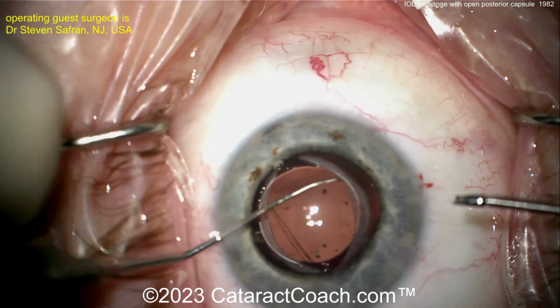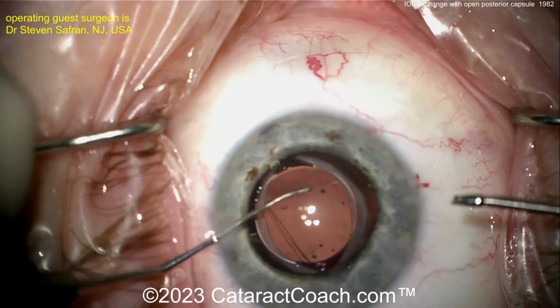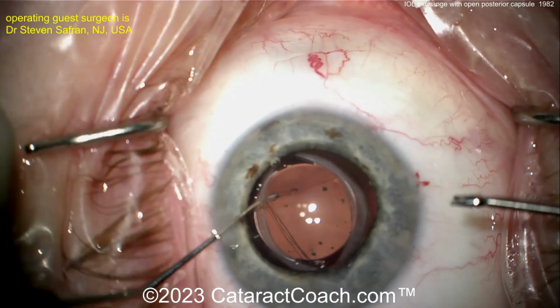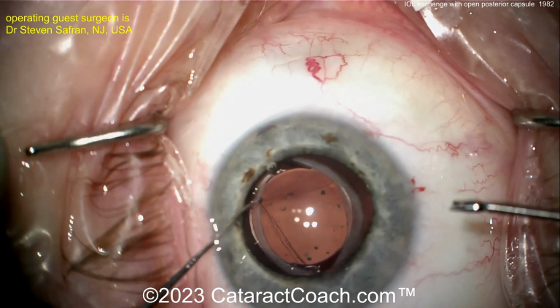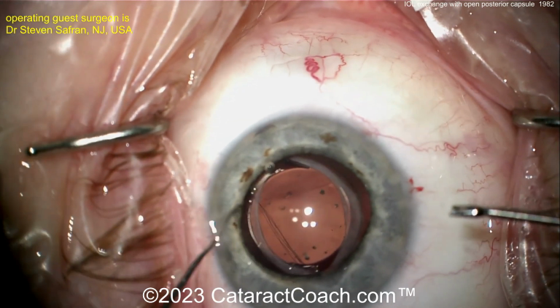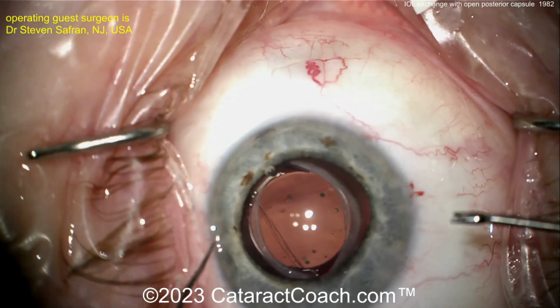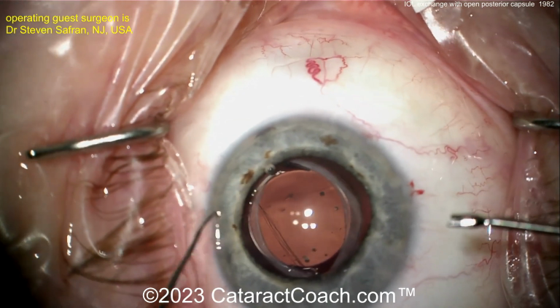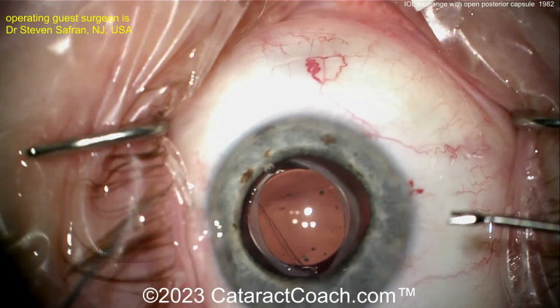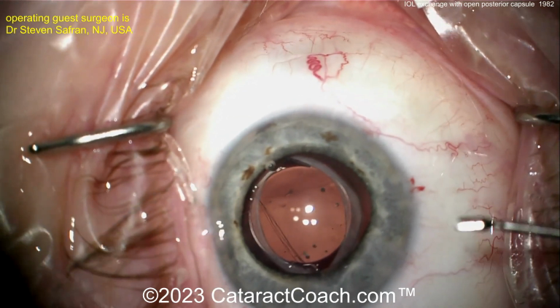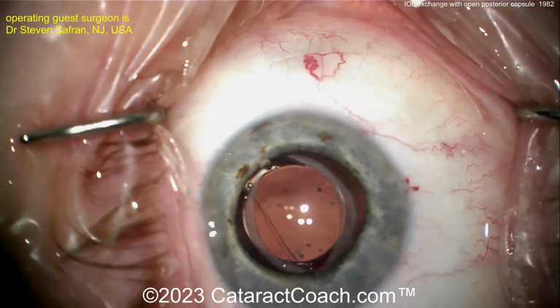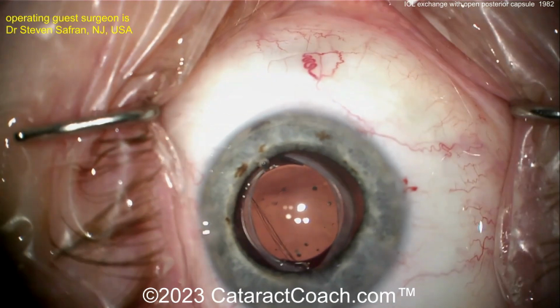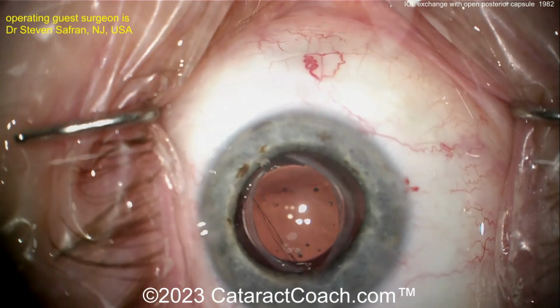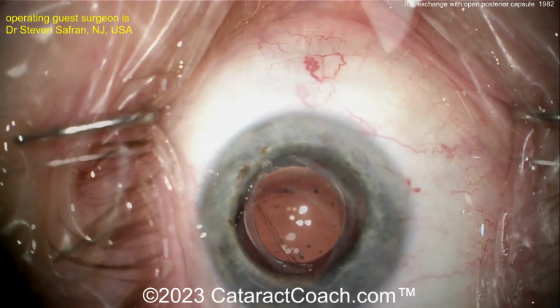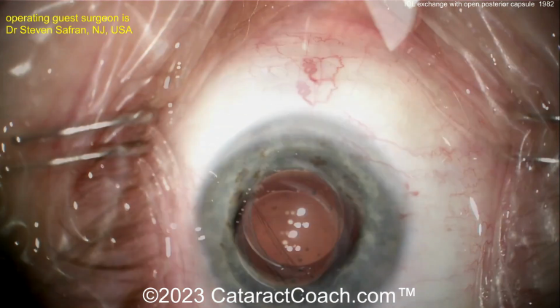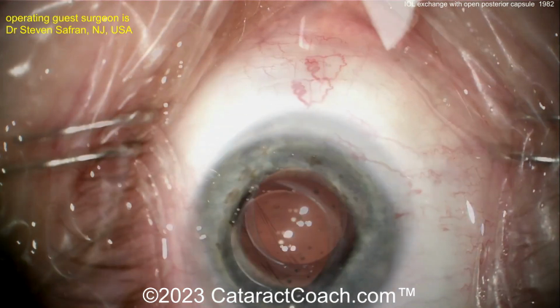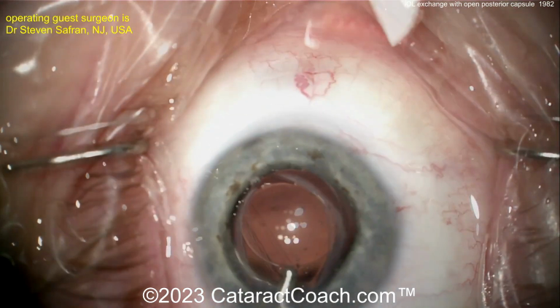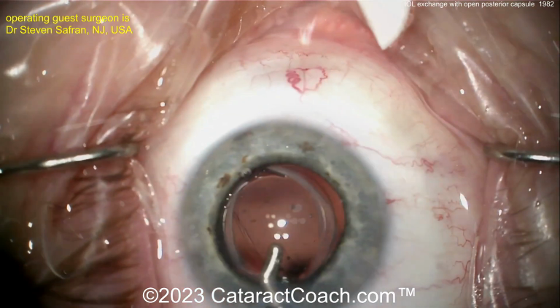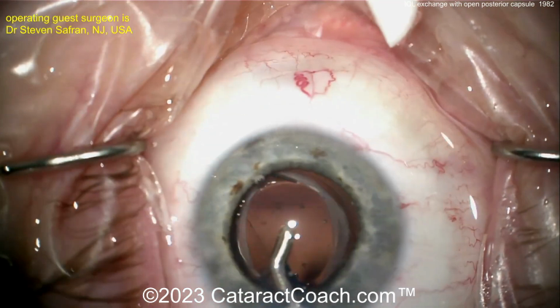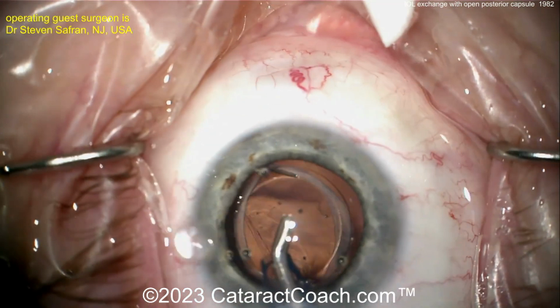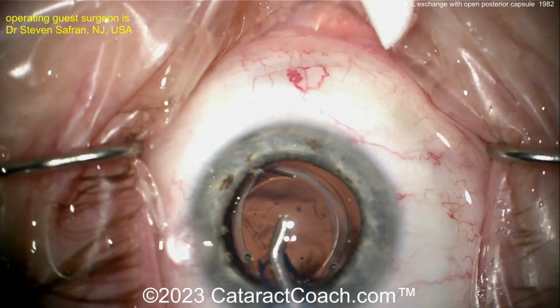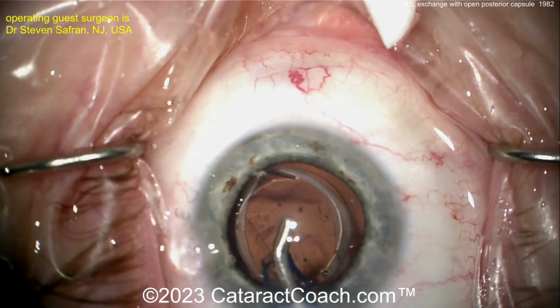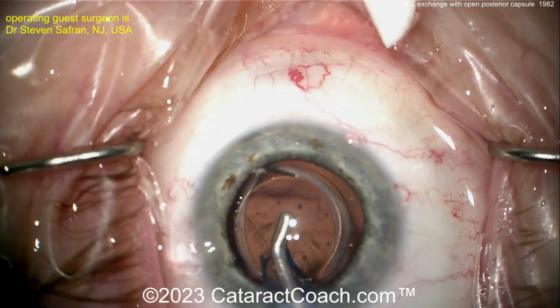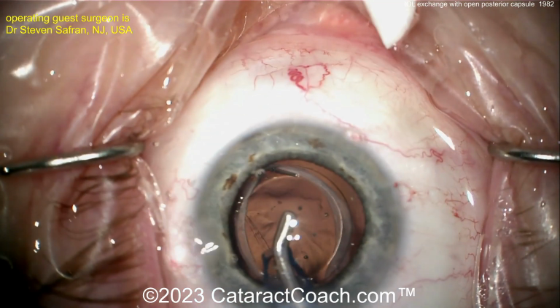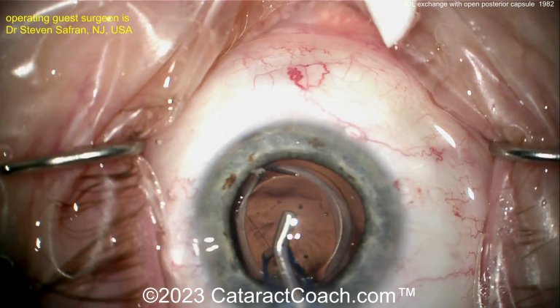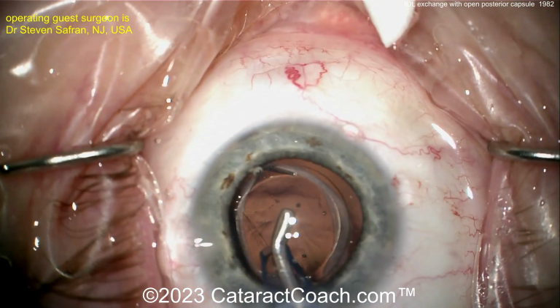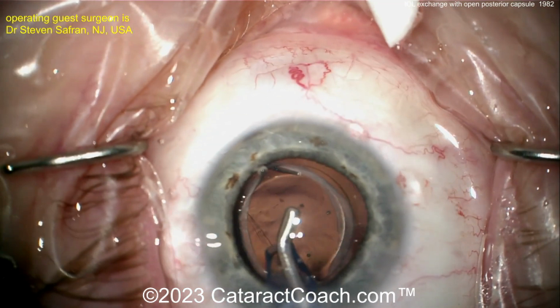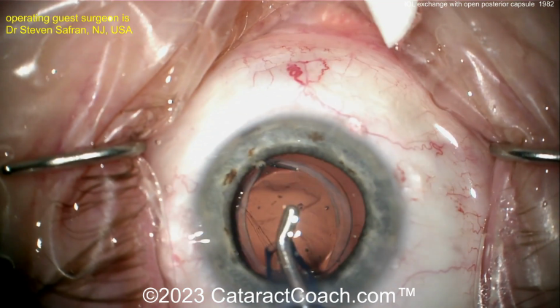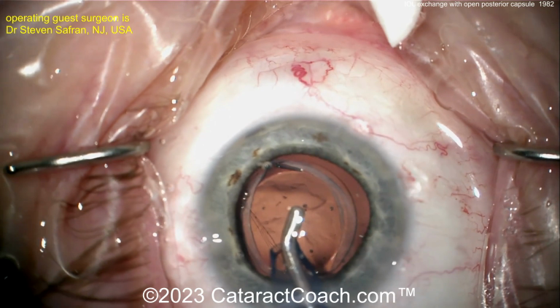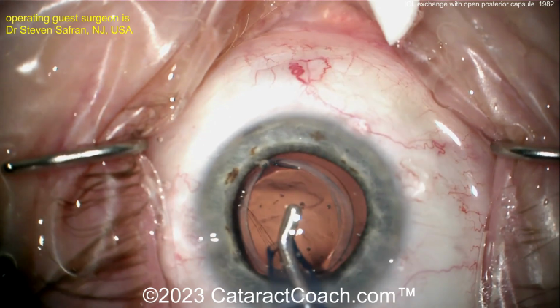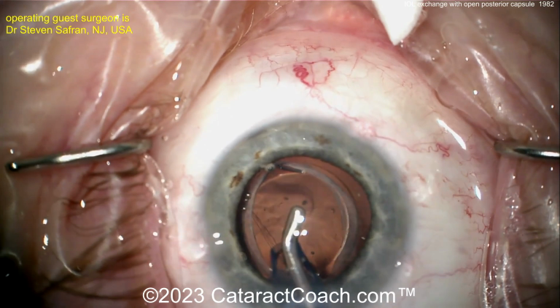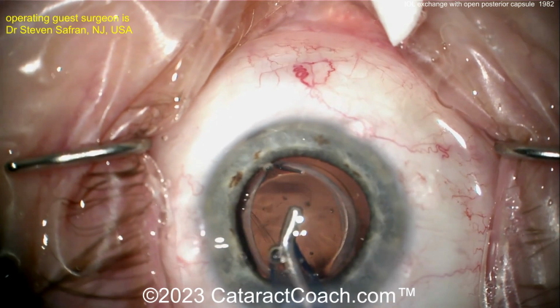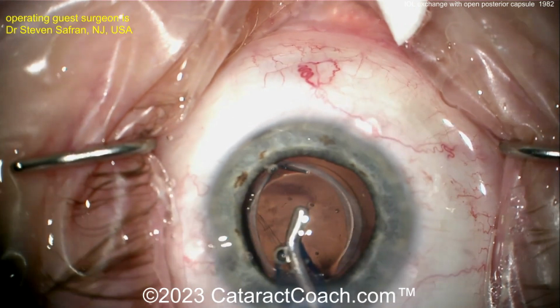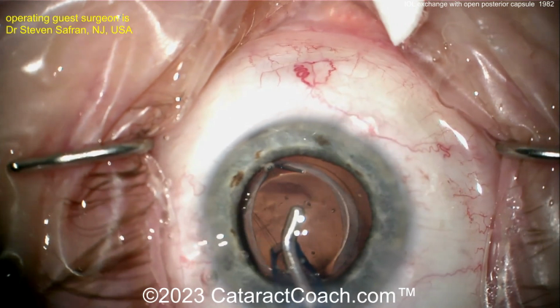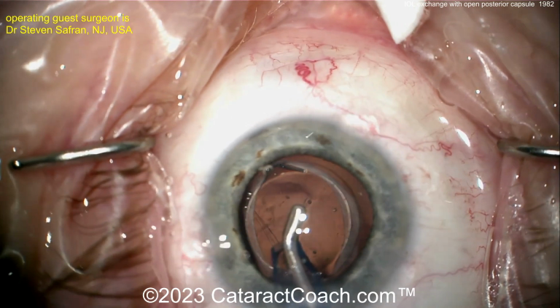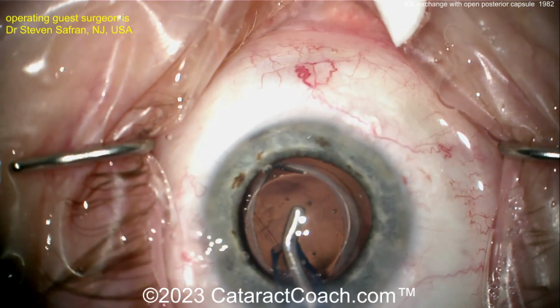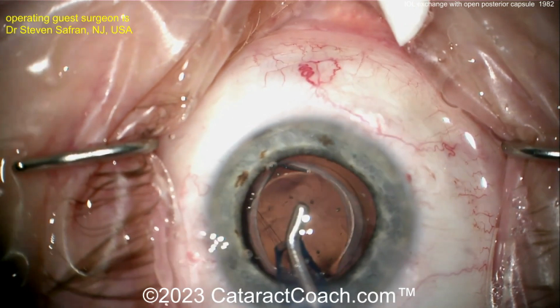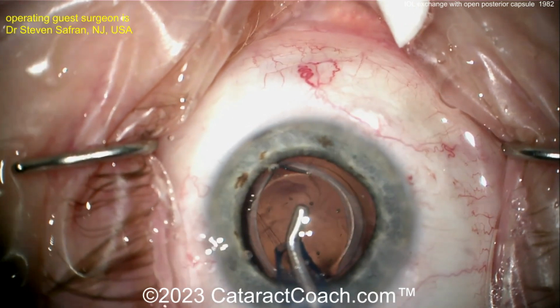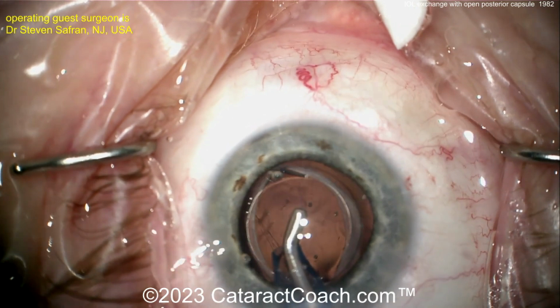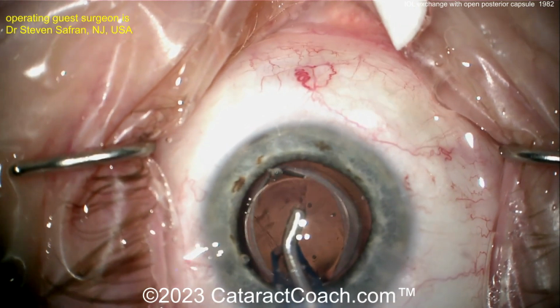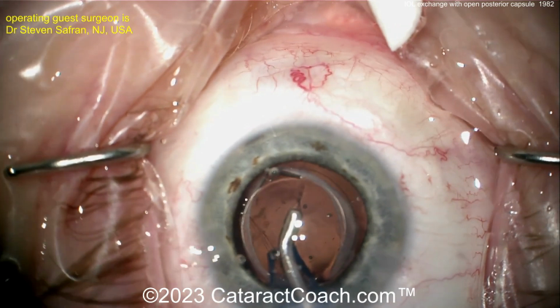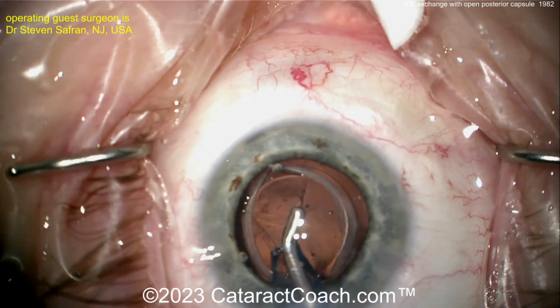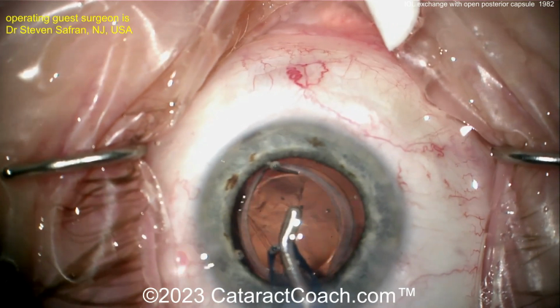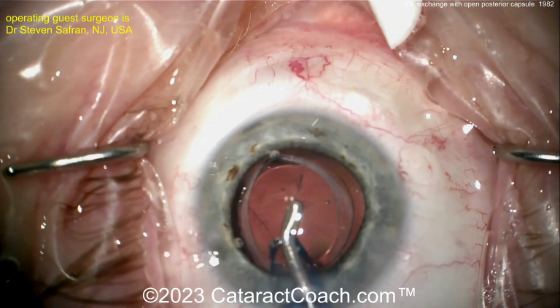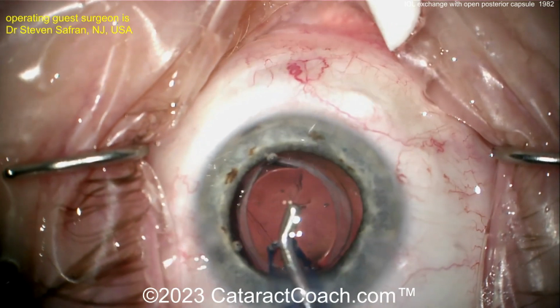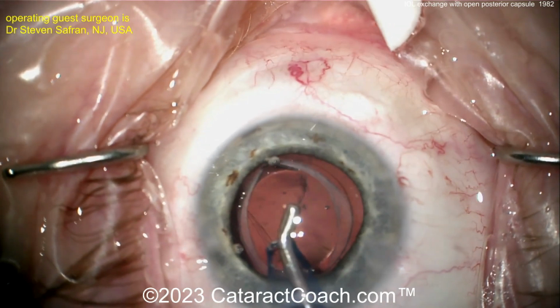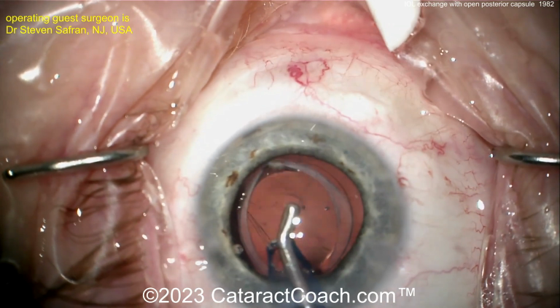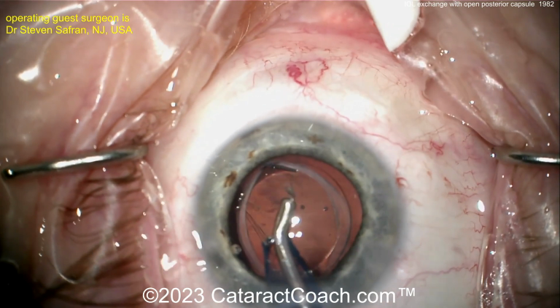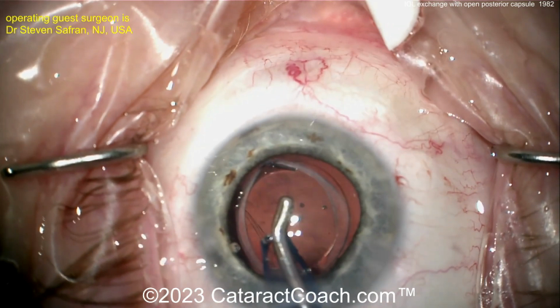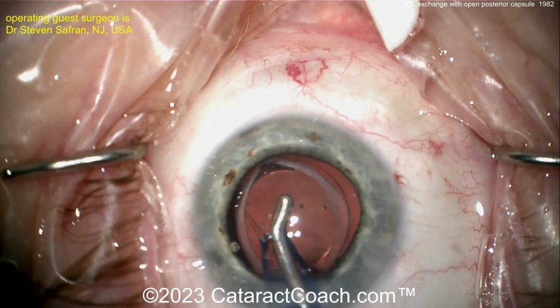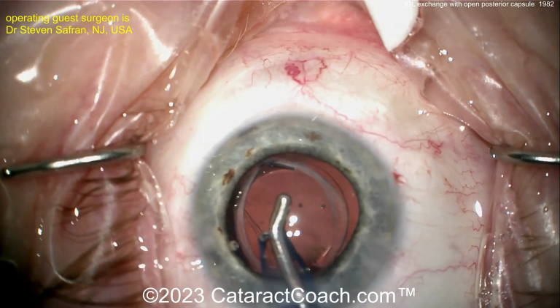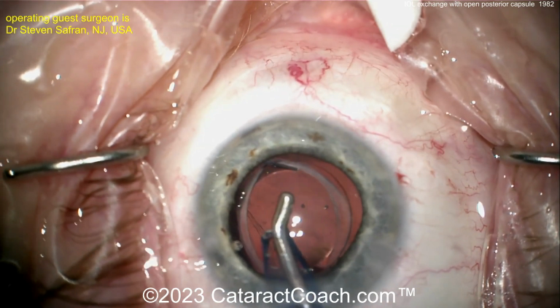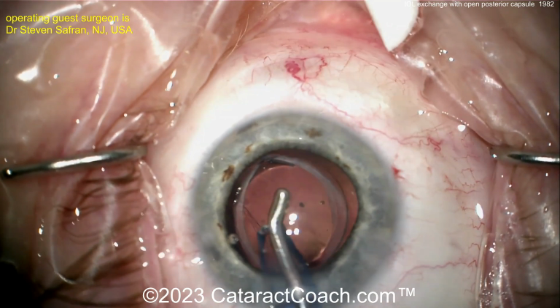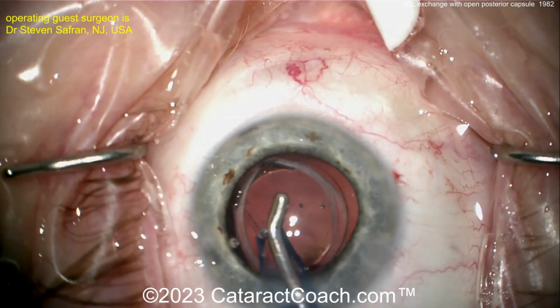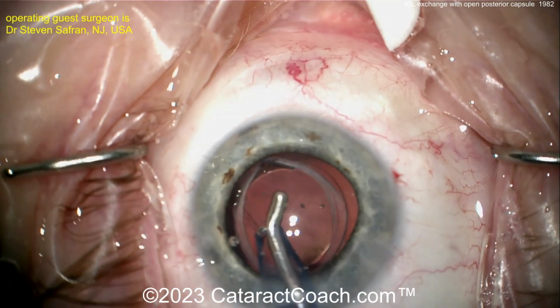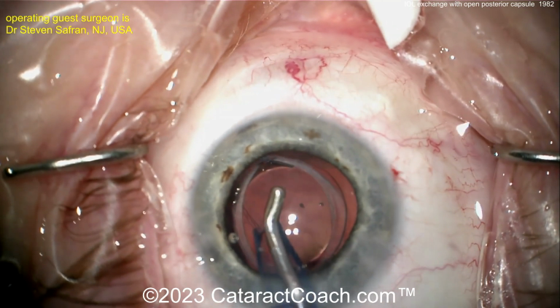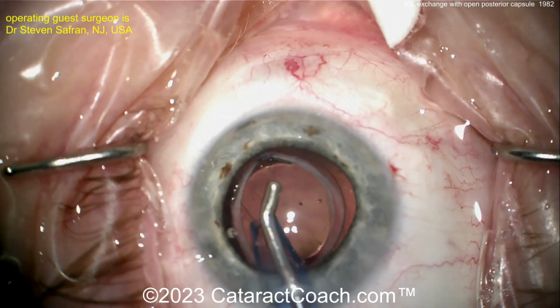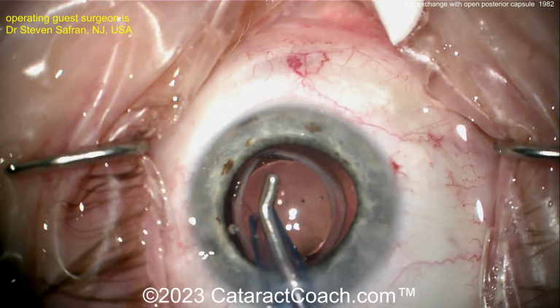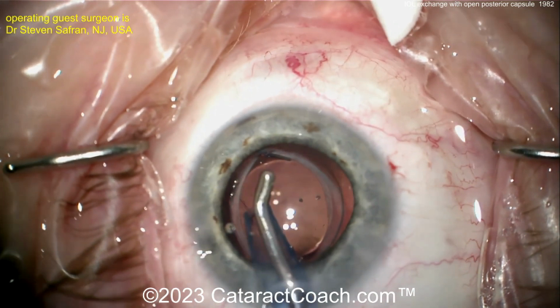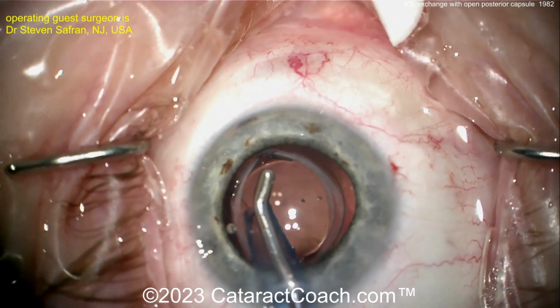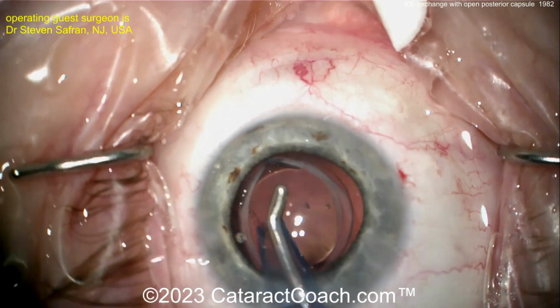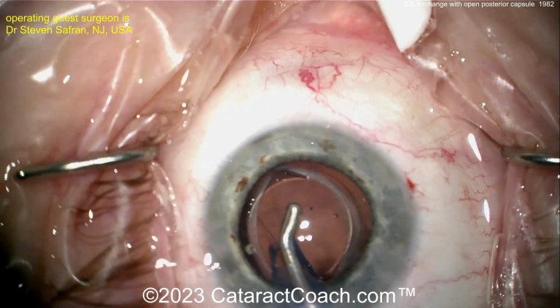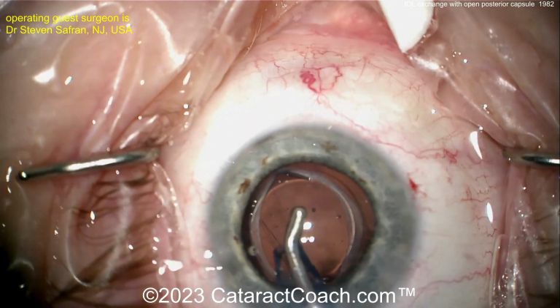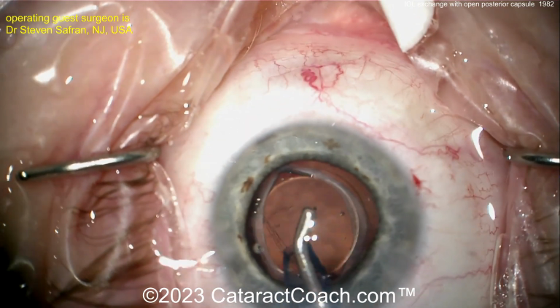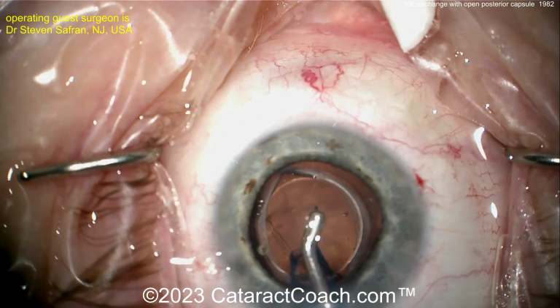This technique comes from Jack Holliday — there's an upcoming podcast with him where he explains everything about negative and positive dysphotopsias and how best to deal with them. He recommends this reverse optic capture, with haptics behind the rhexis and the optic in front of the anterior lens capsule. This should help tremendously with the dysphotopsias, especially with a silicone lens.